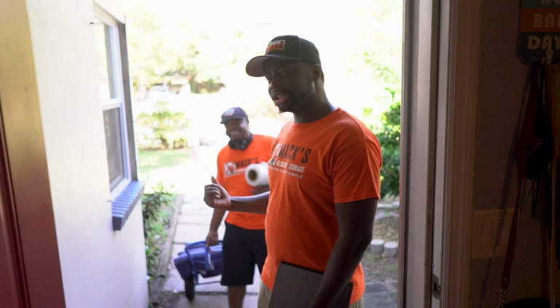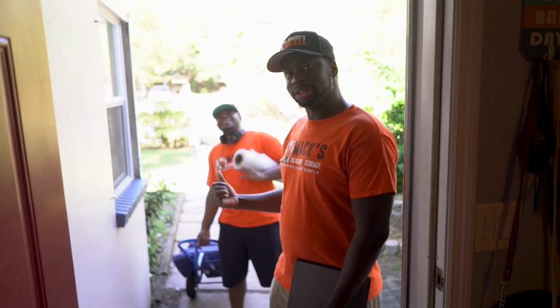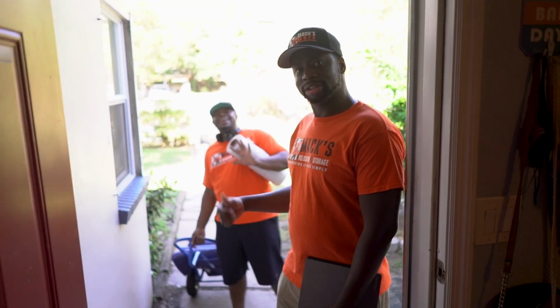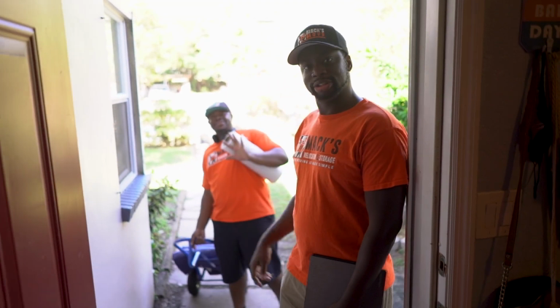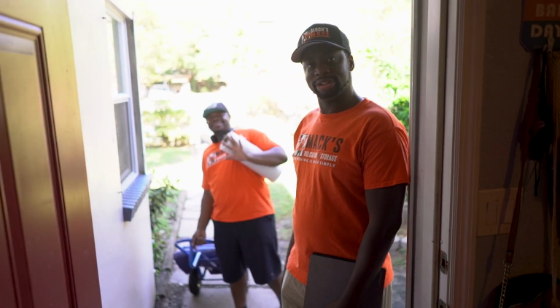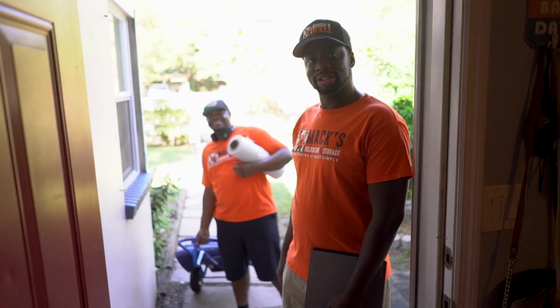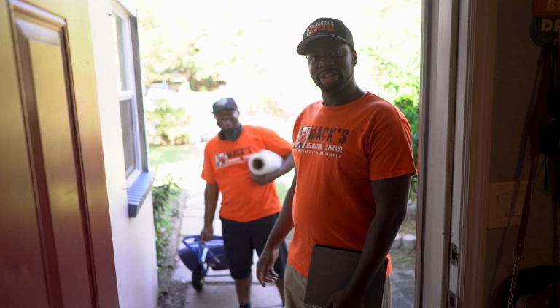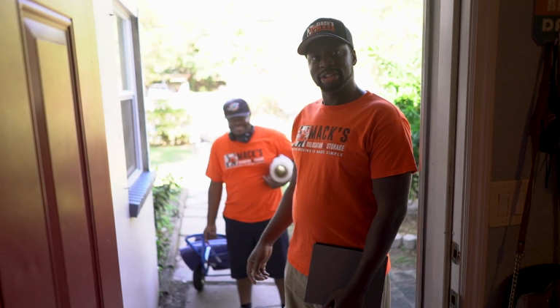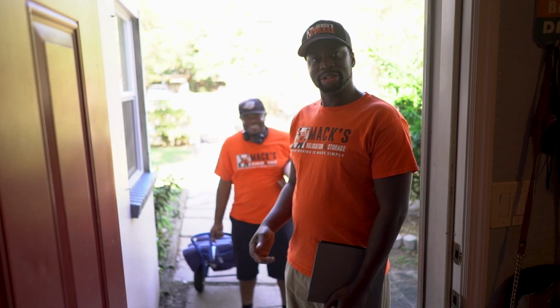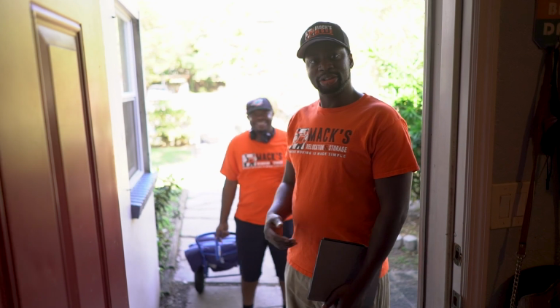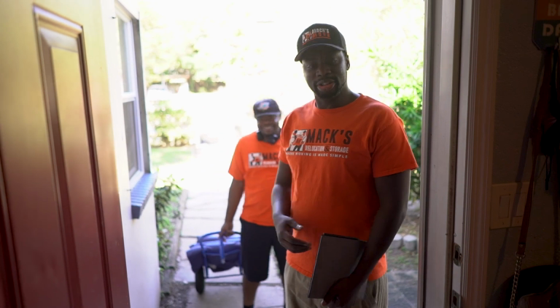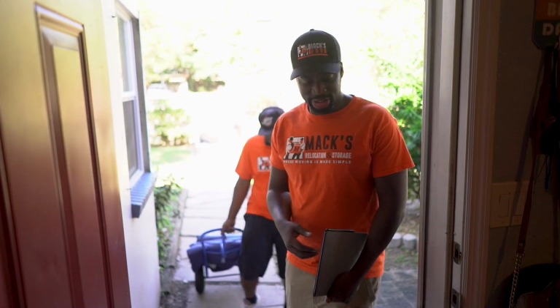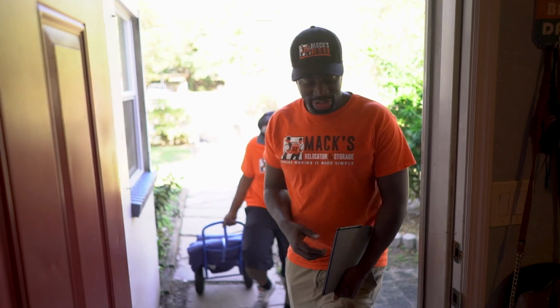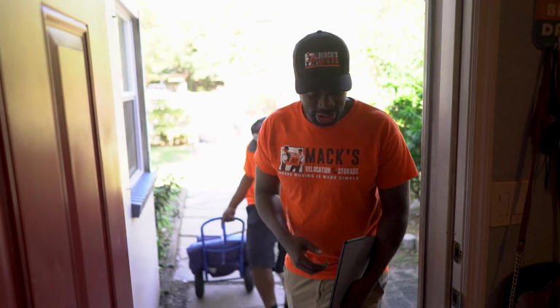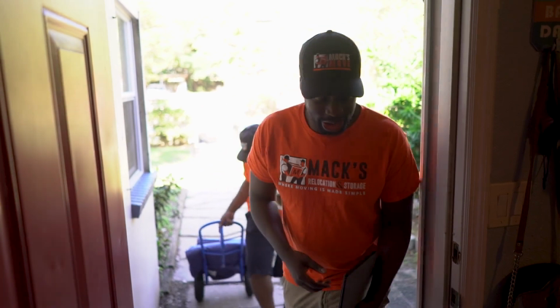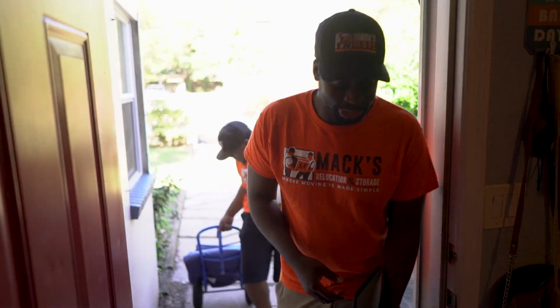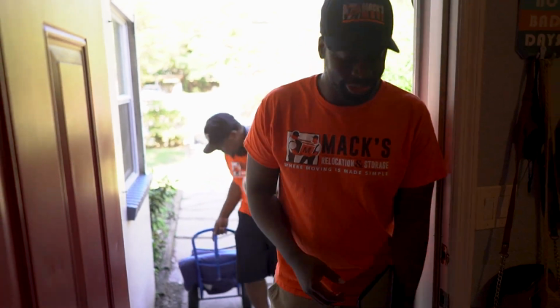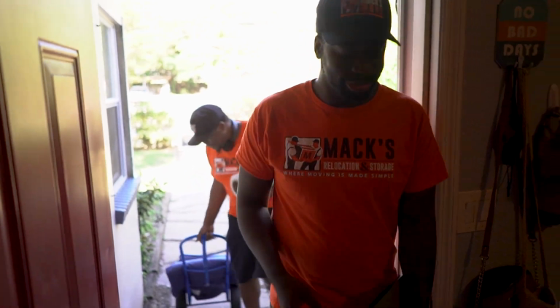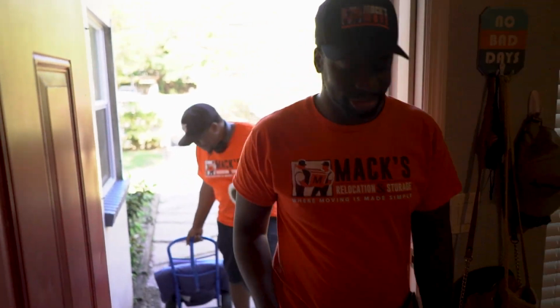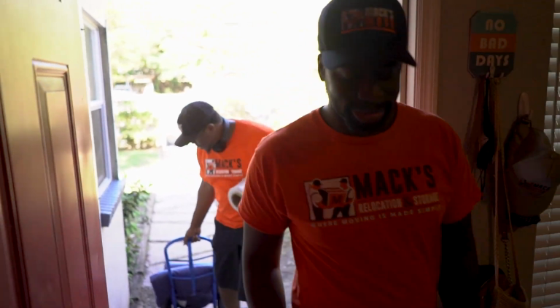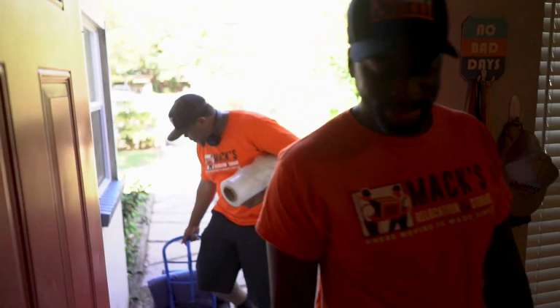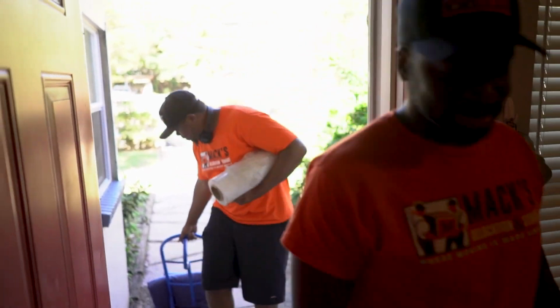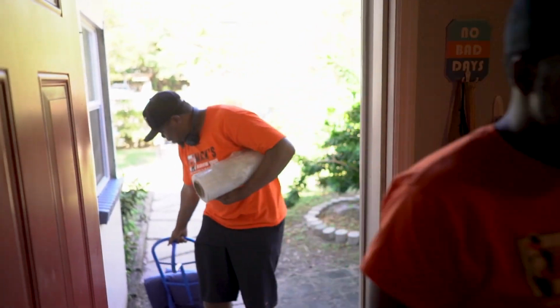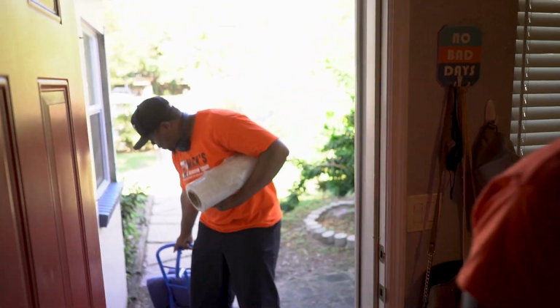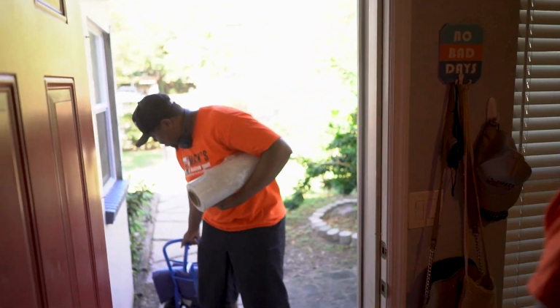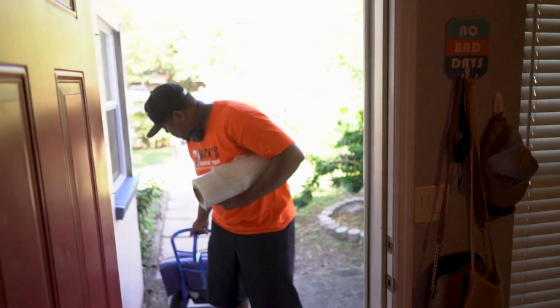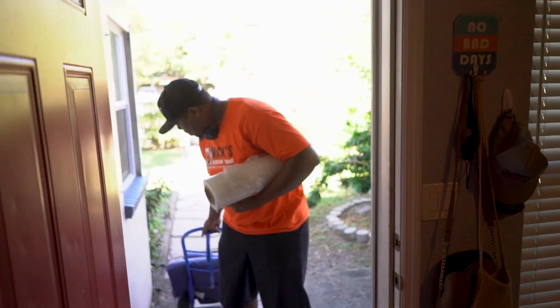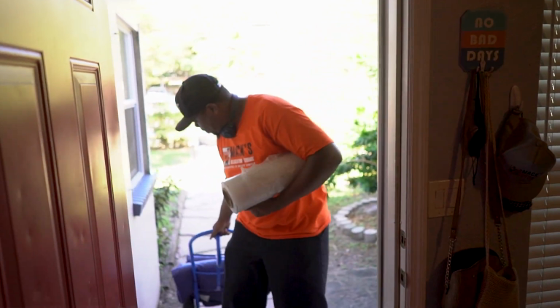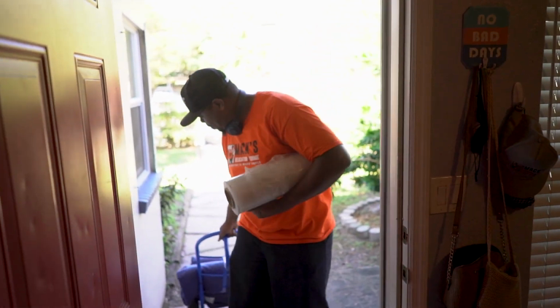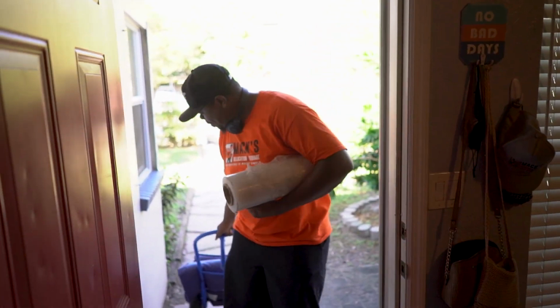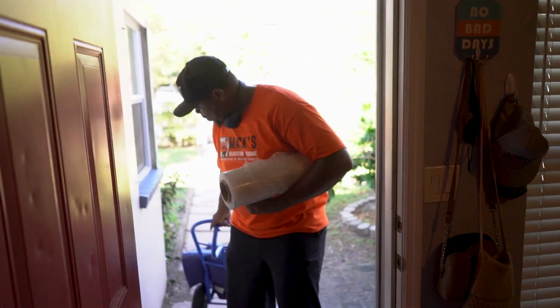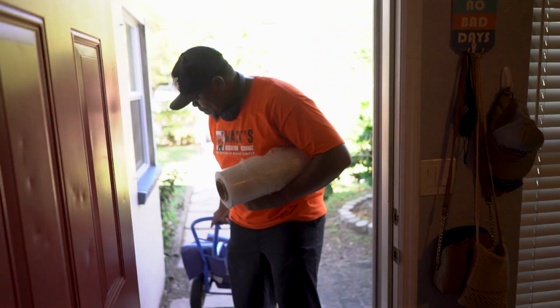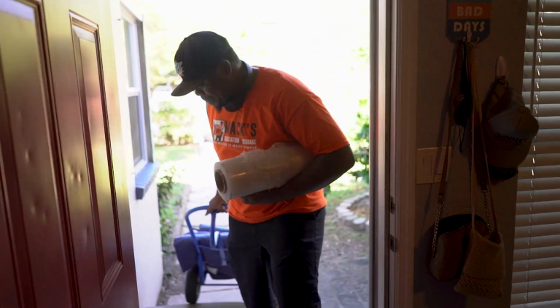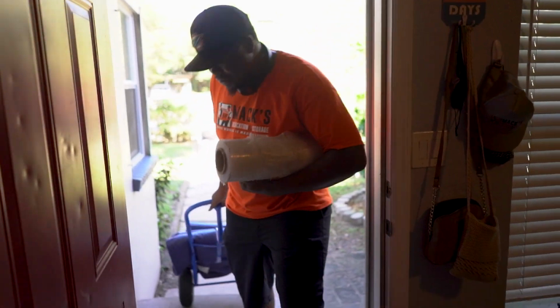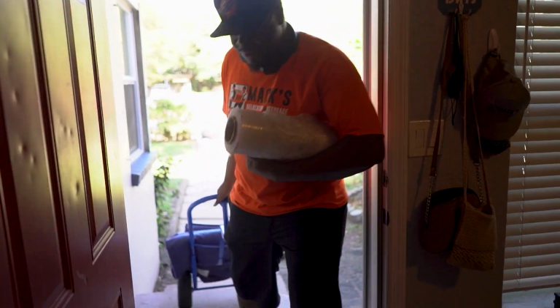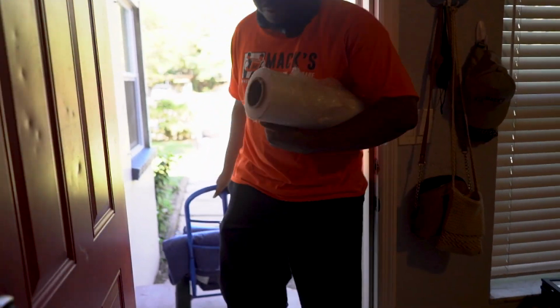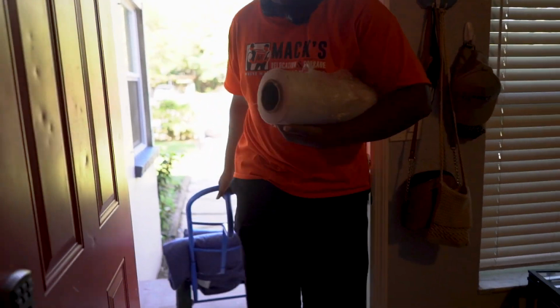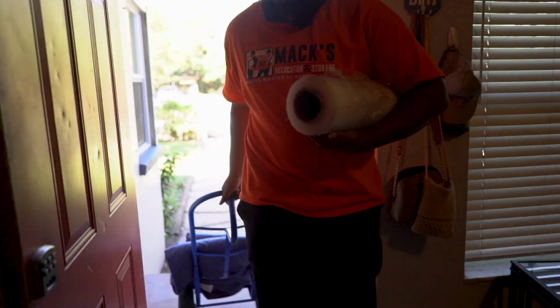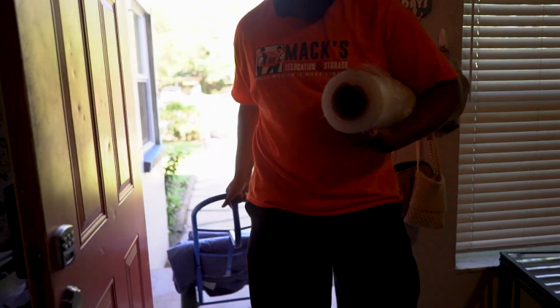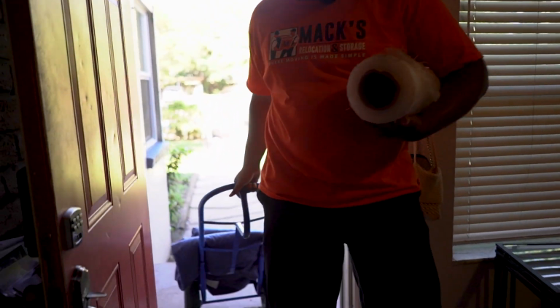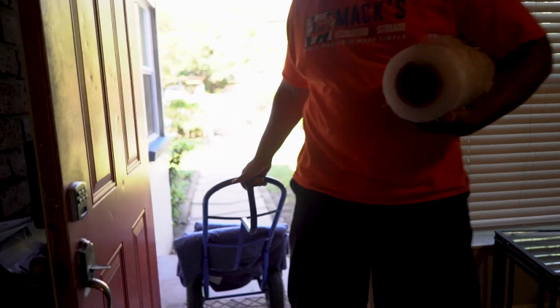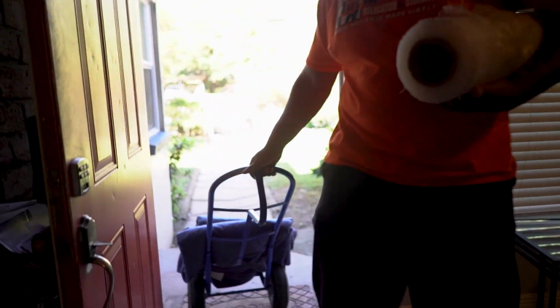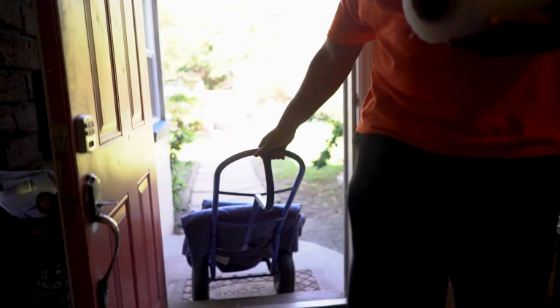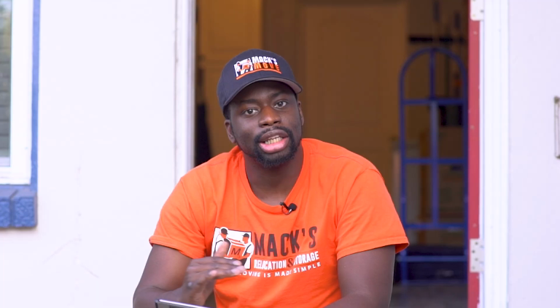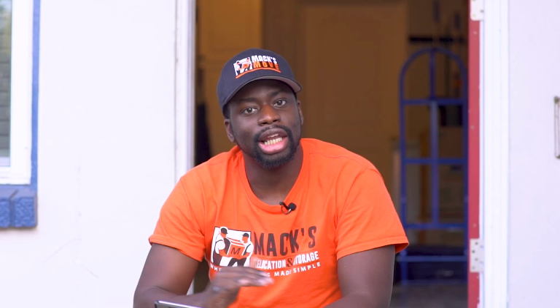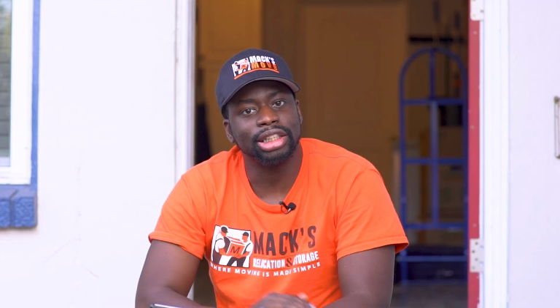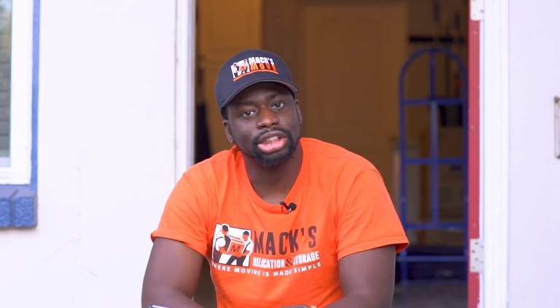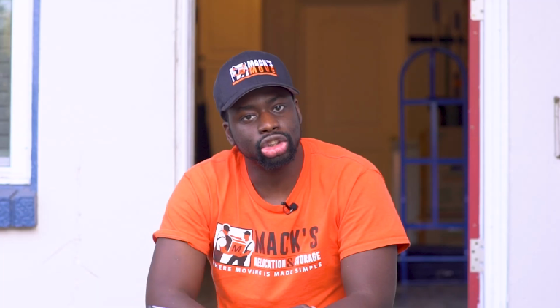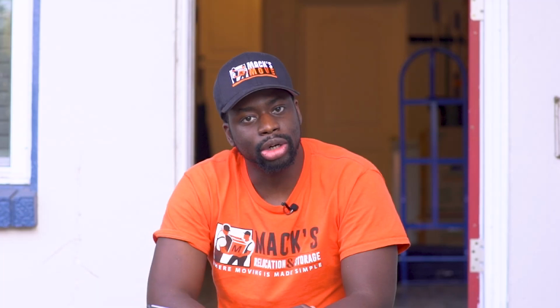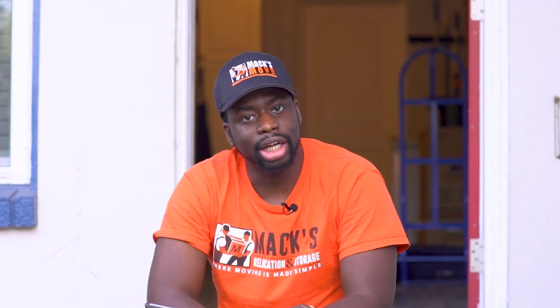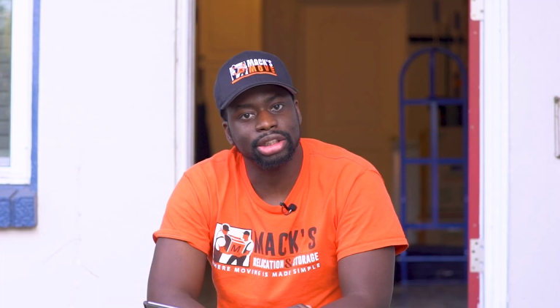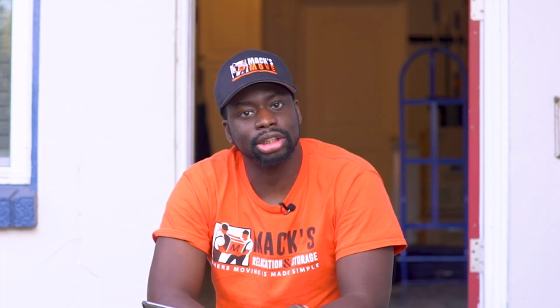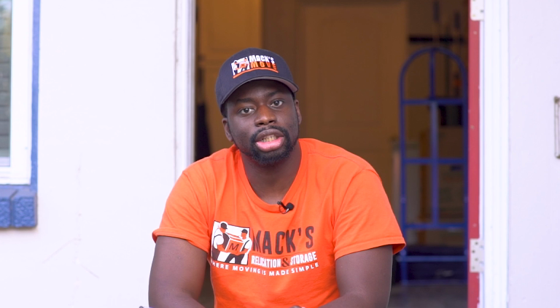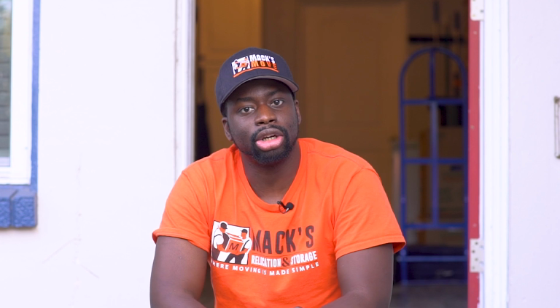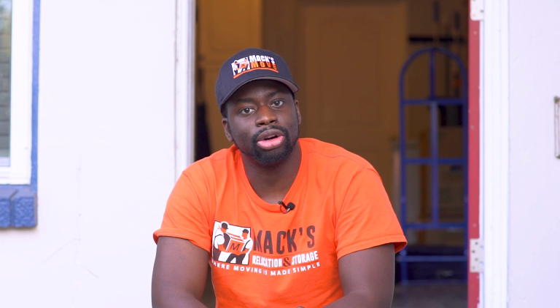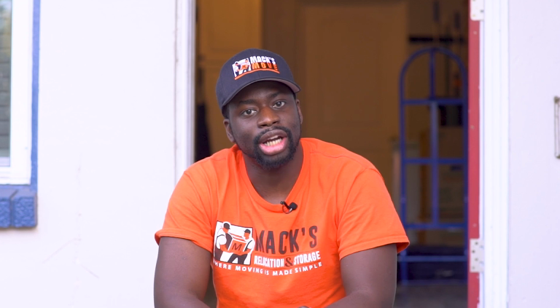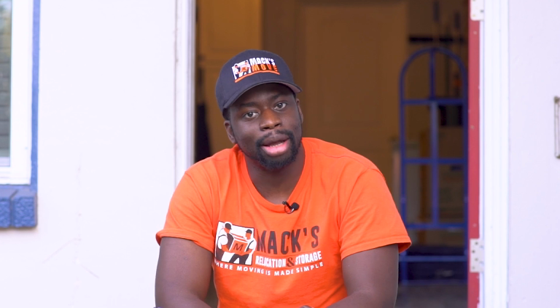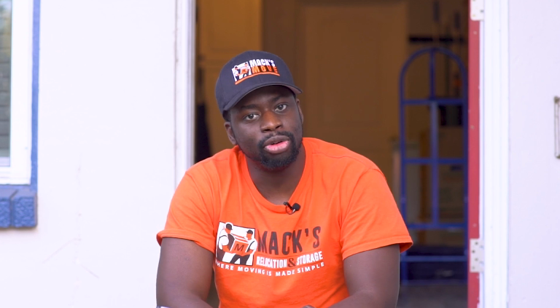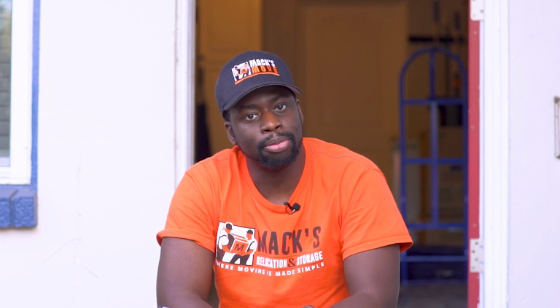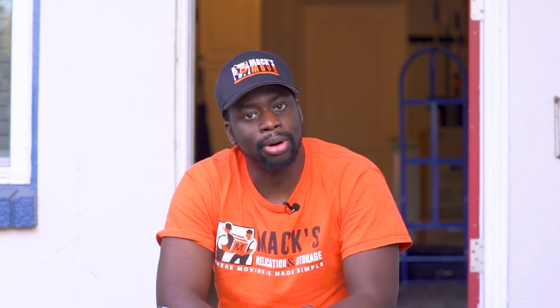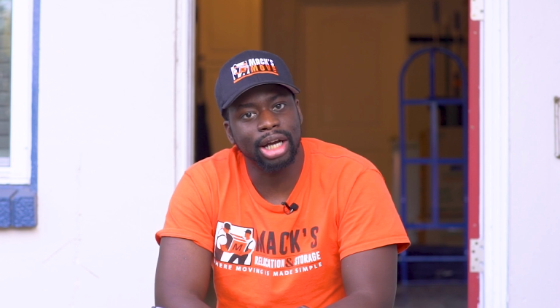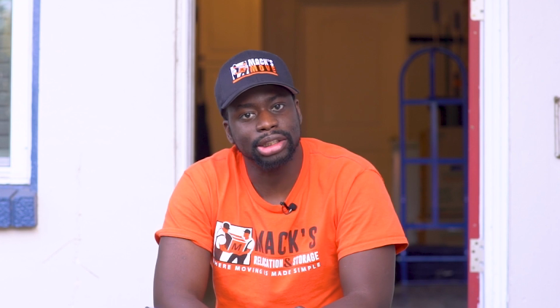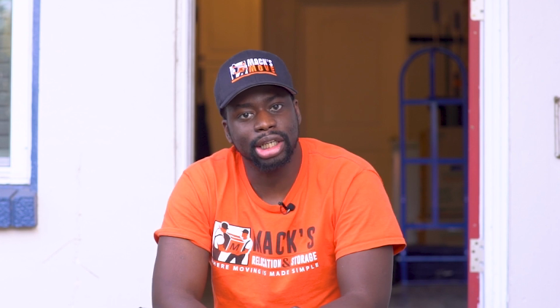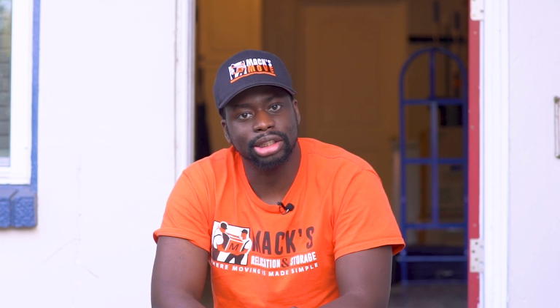Come in as professionals and do our job the way we know how to do our job, so that this customer is less stressed during that move process.